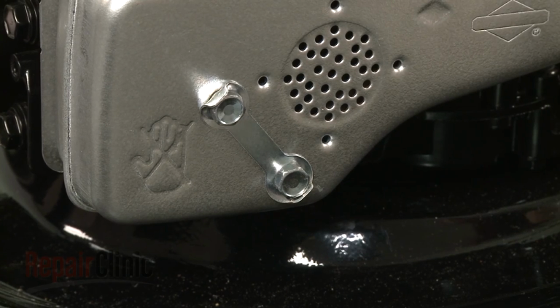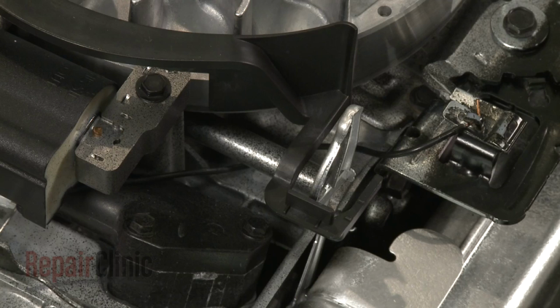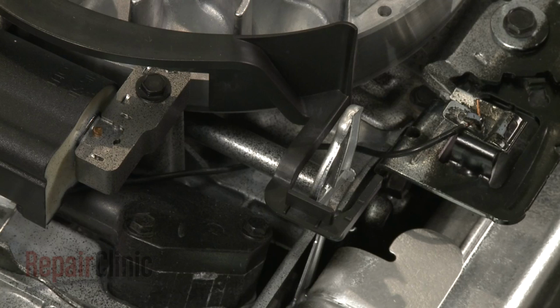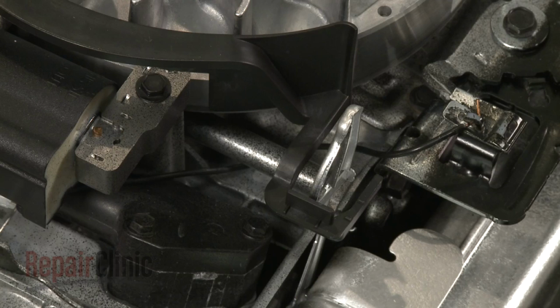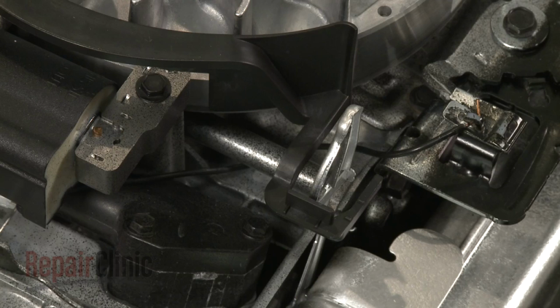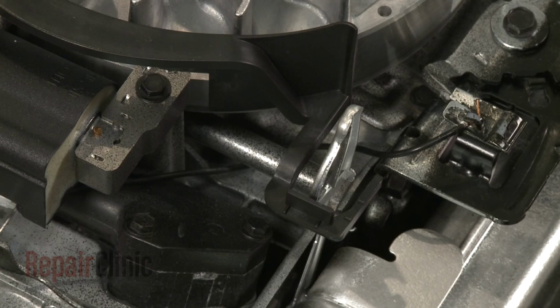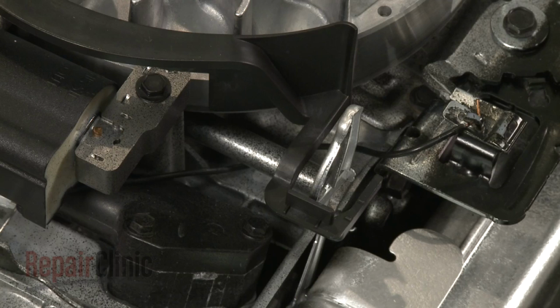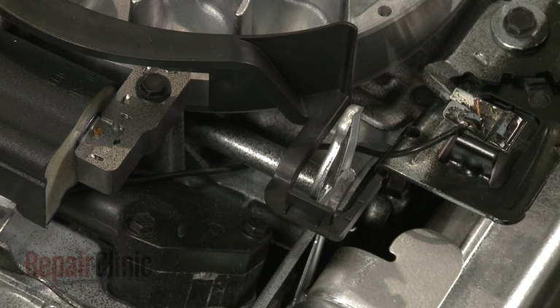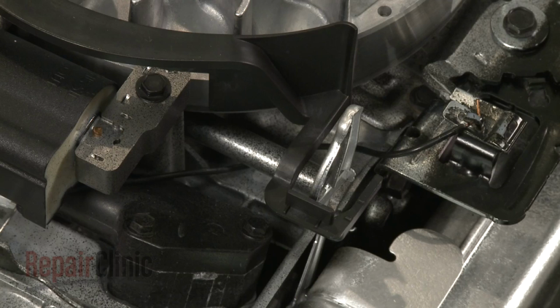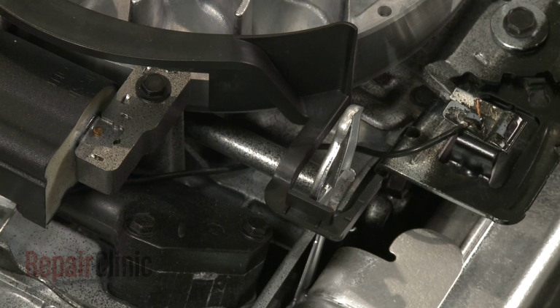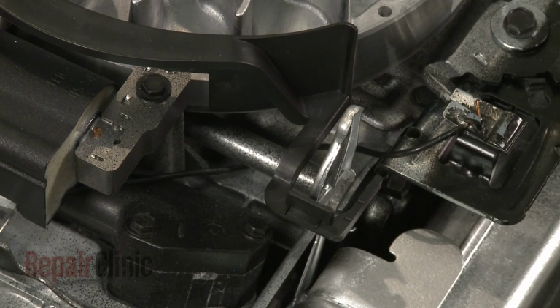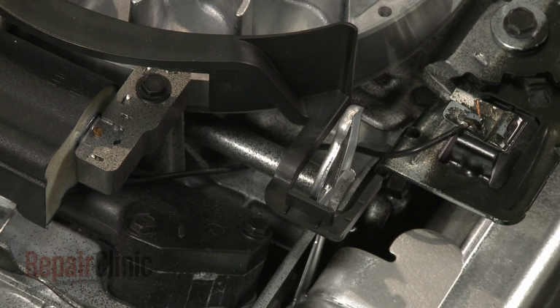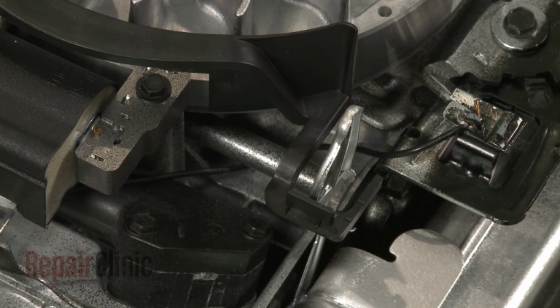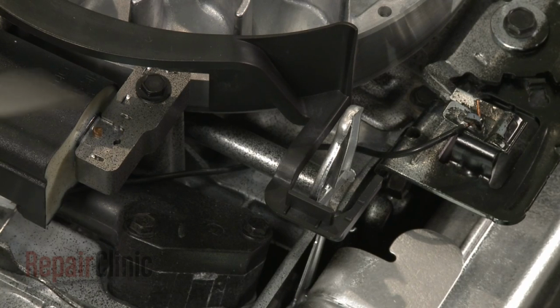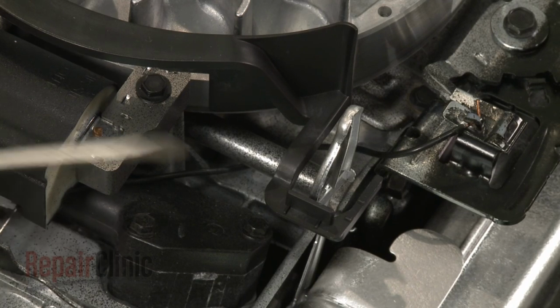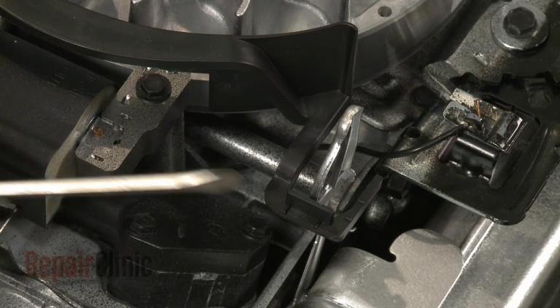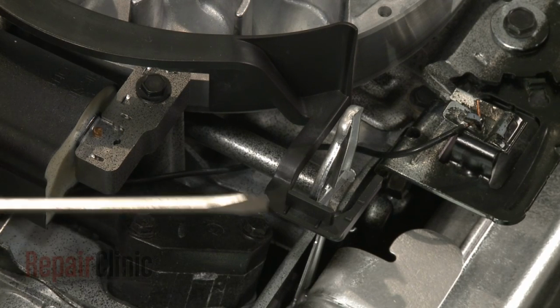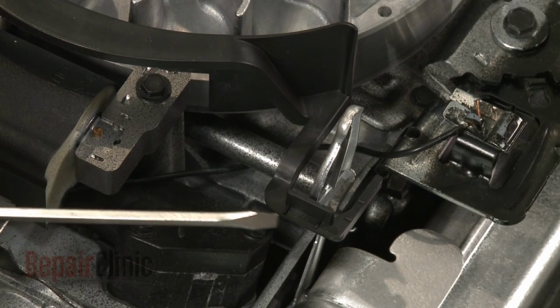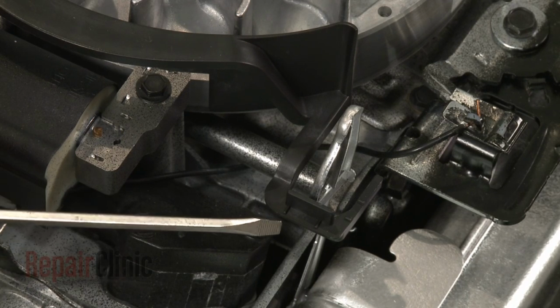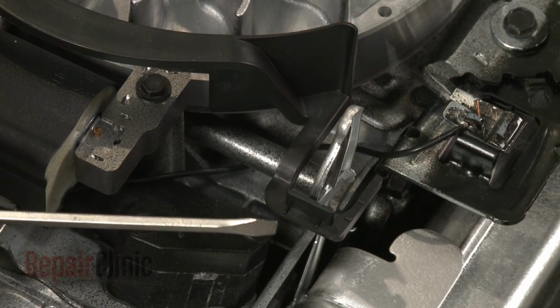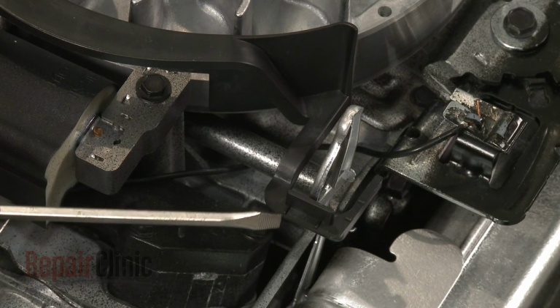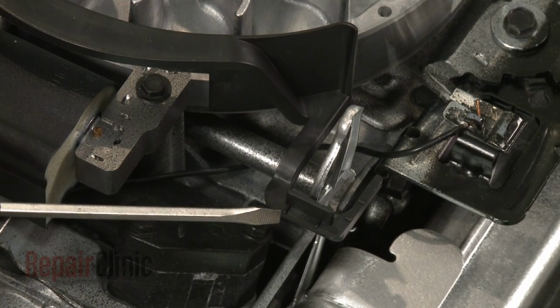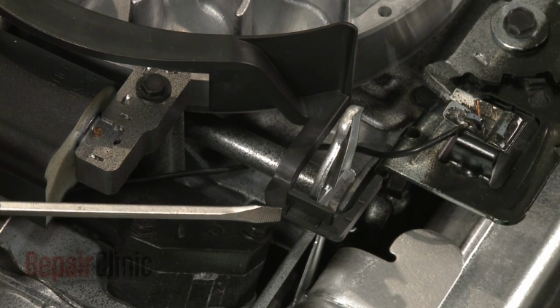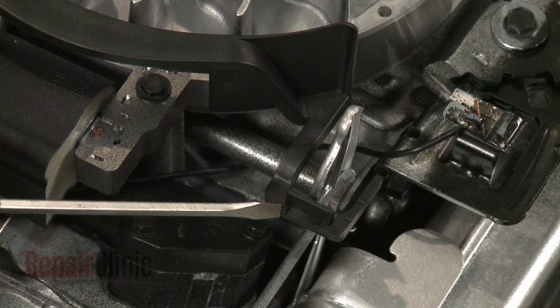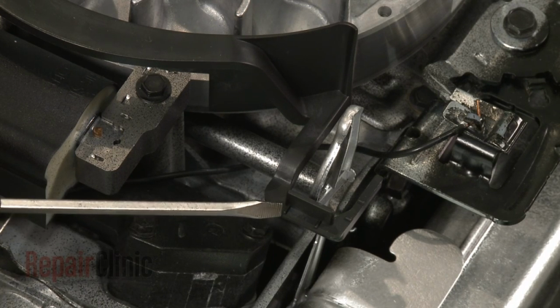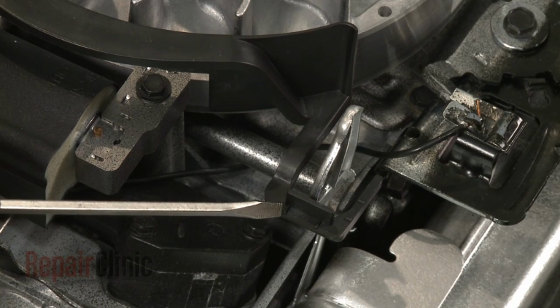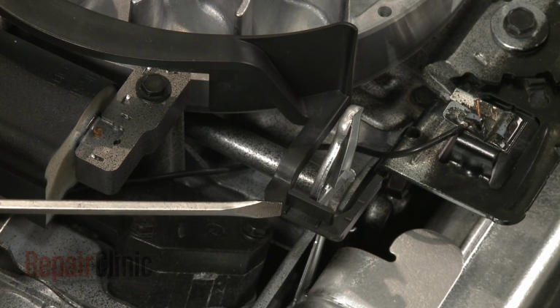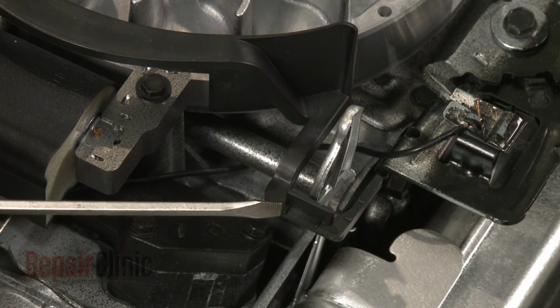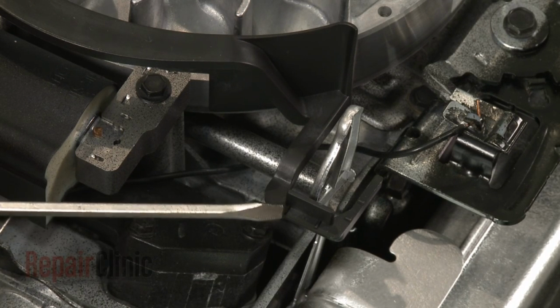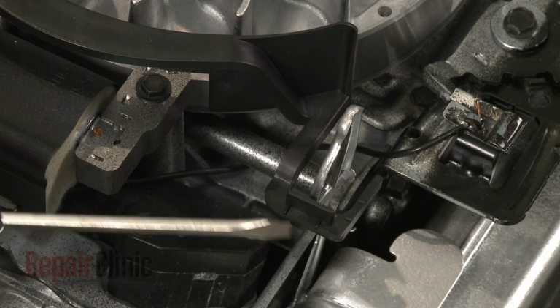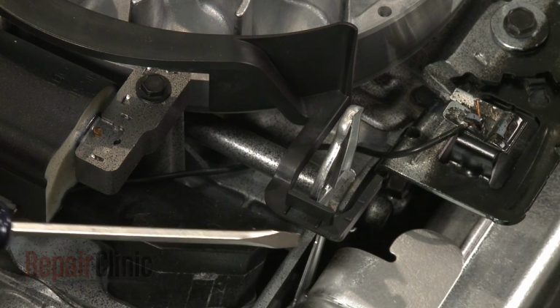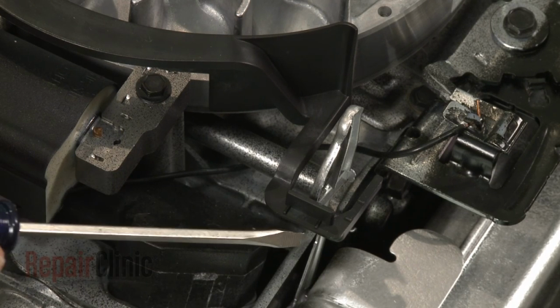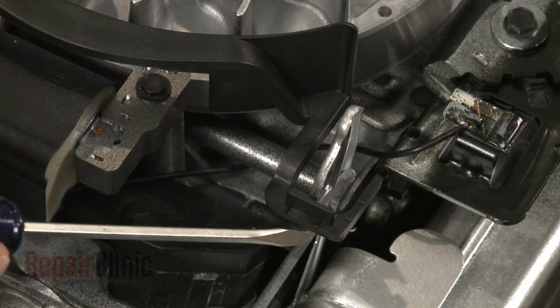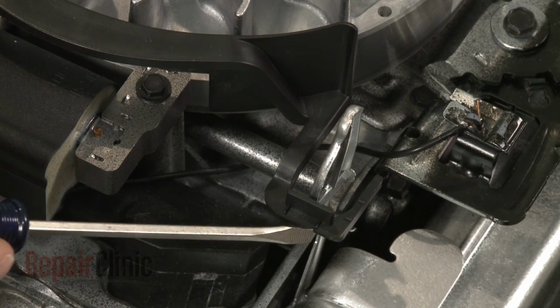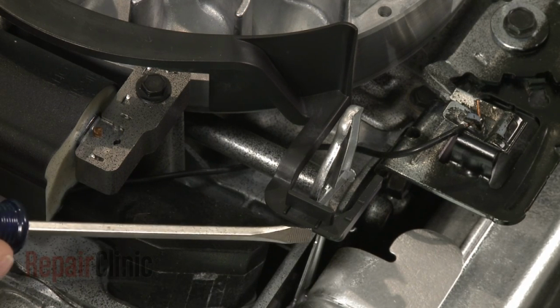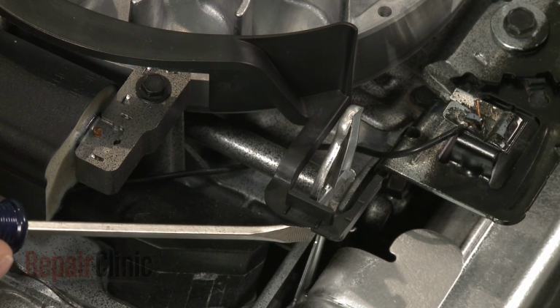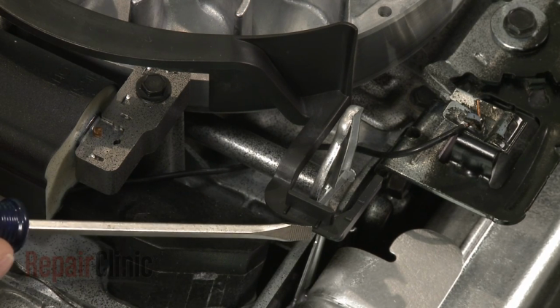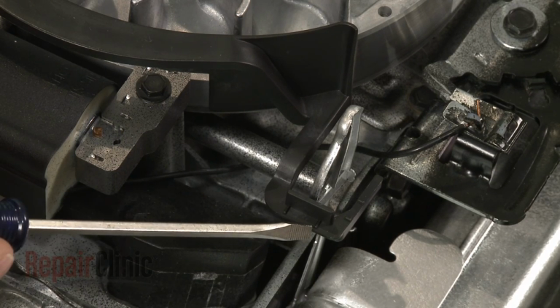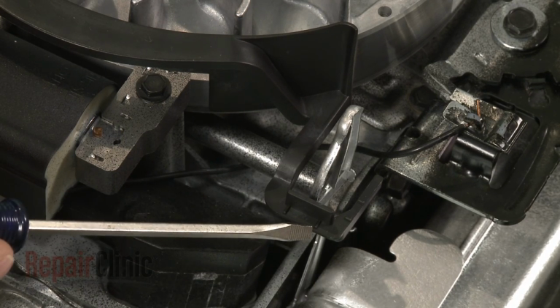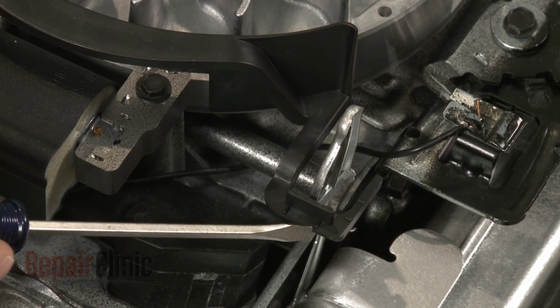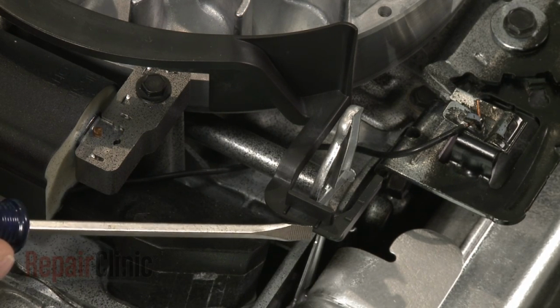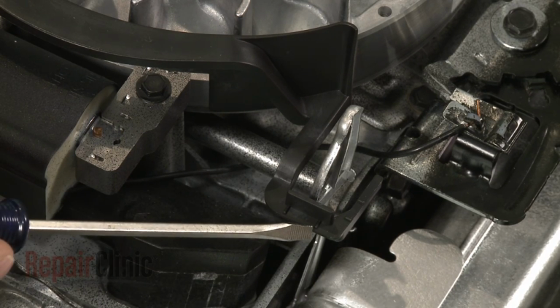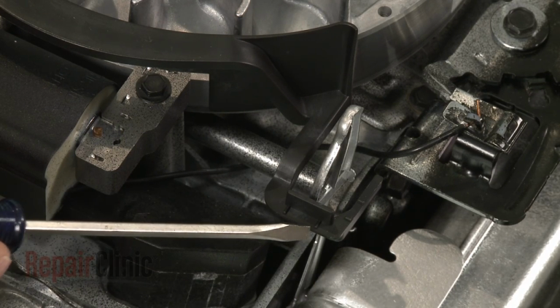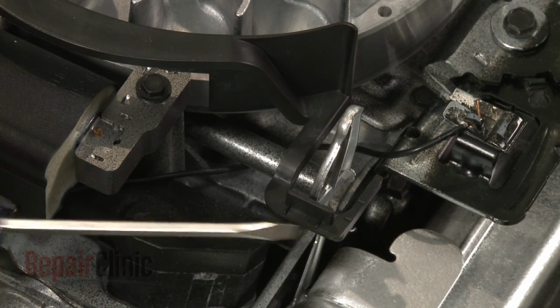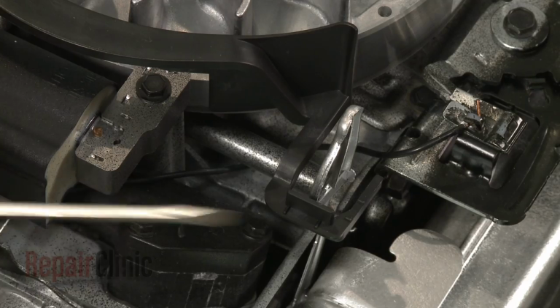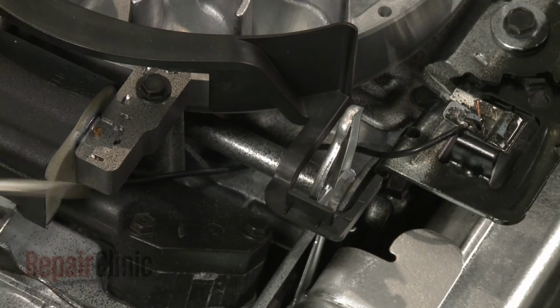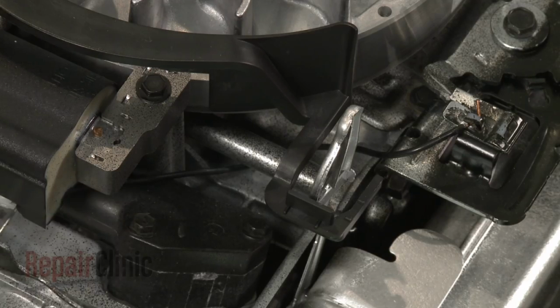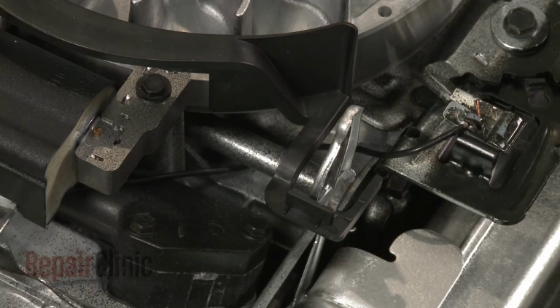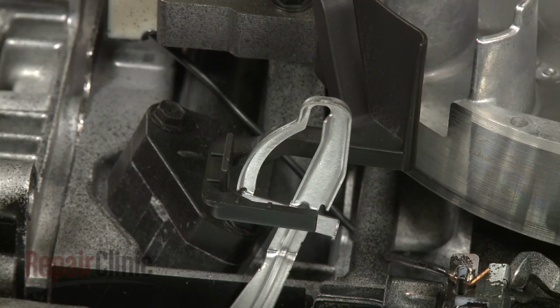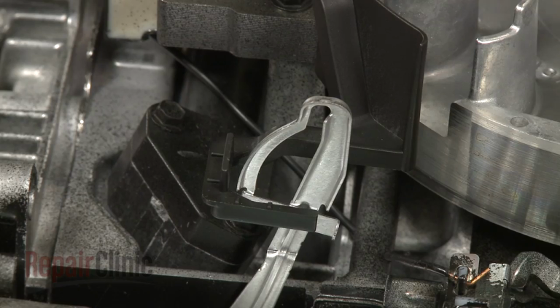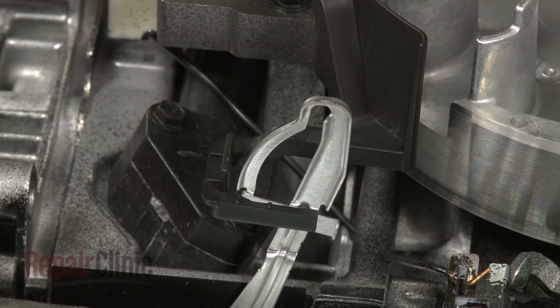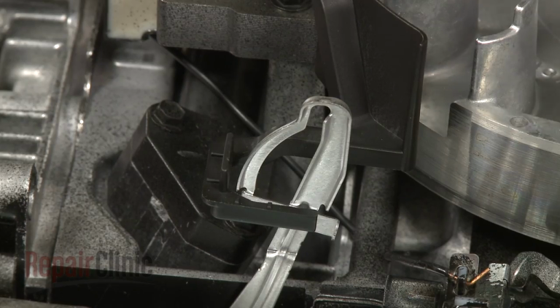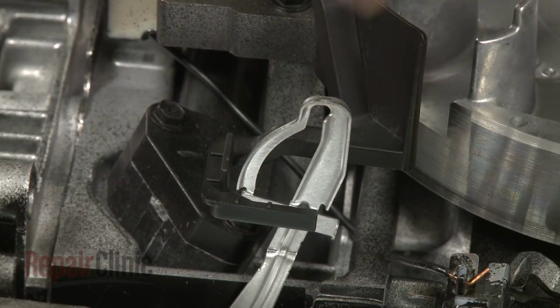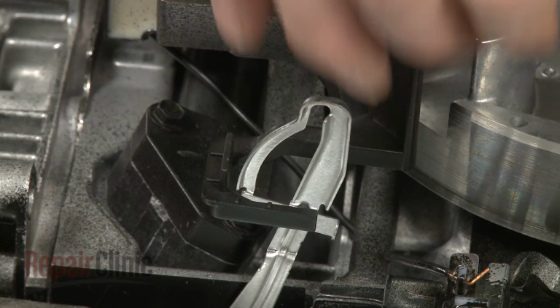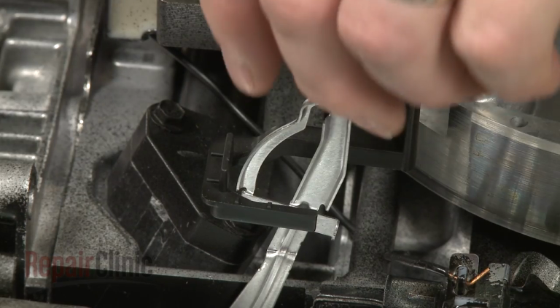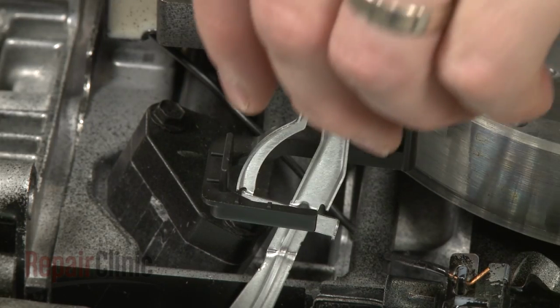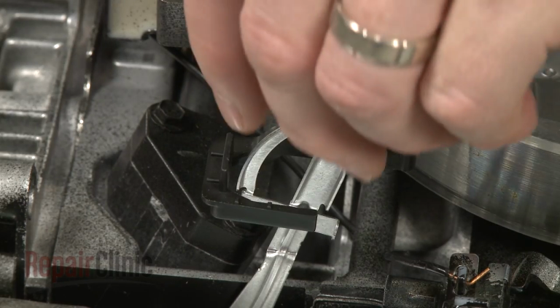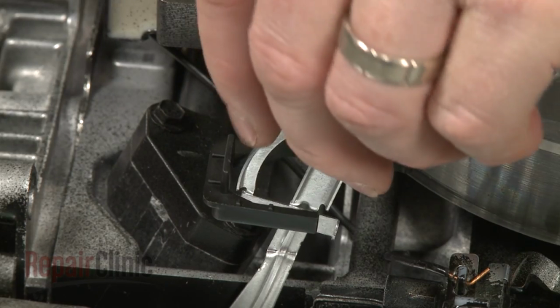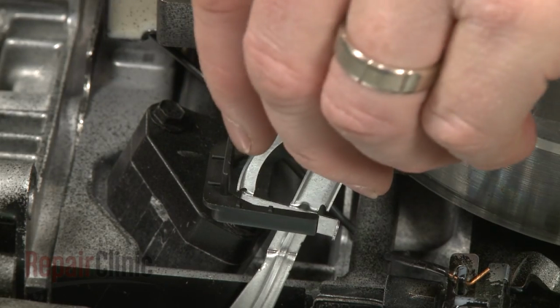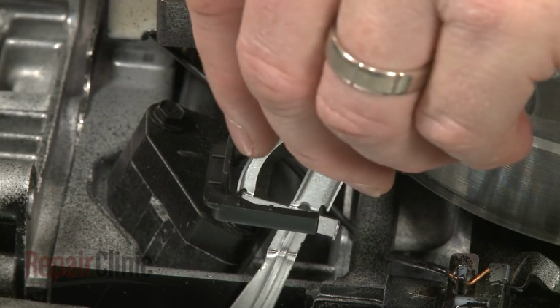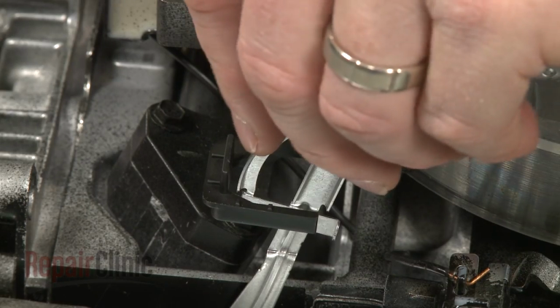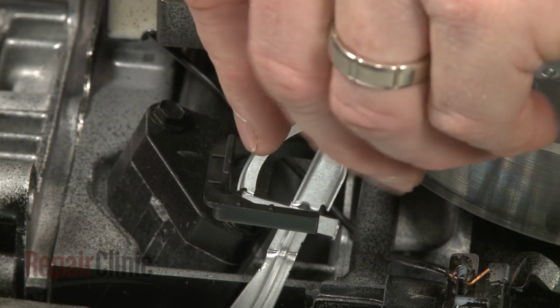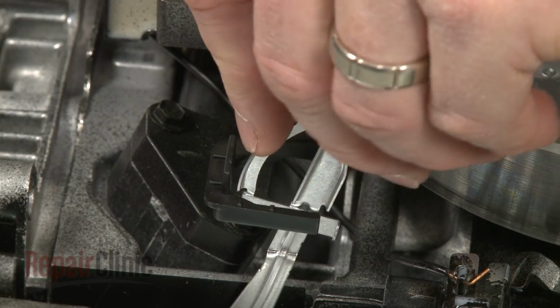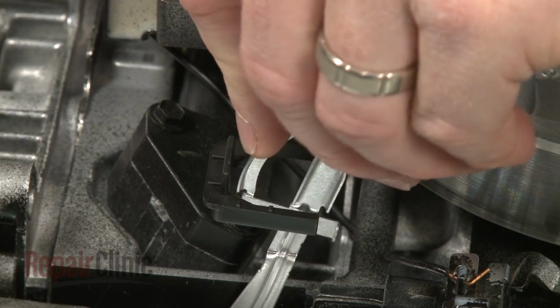Be aware that the thermostat arm needs to be aligned between the markings on both the front and side of the air vane hook.